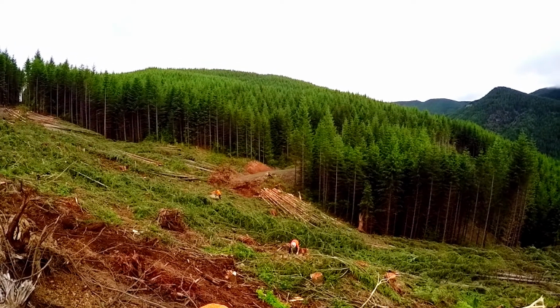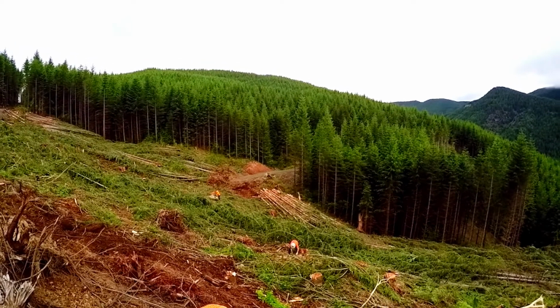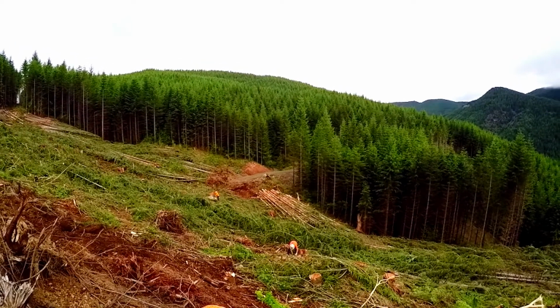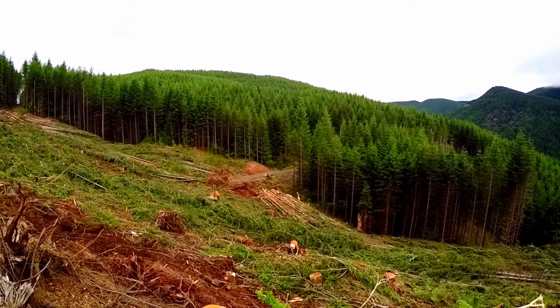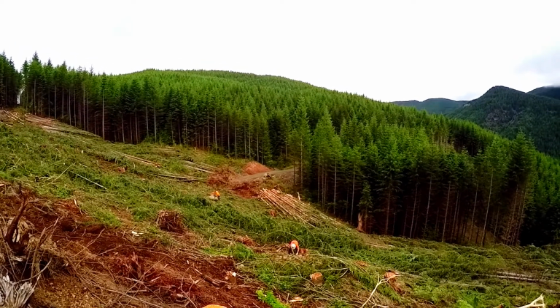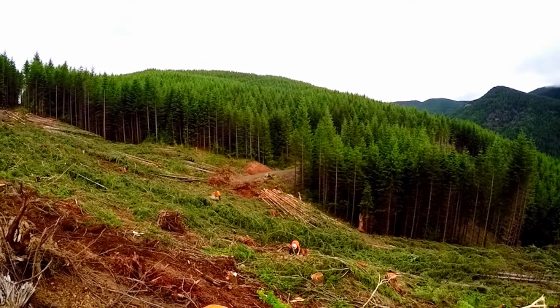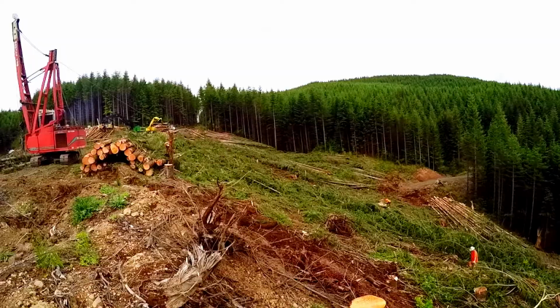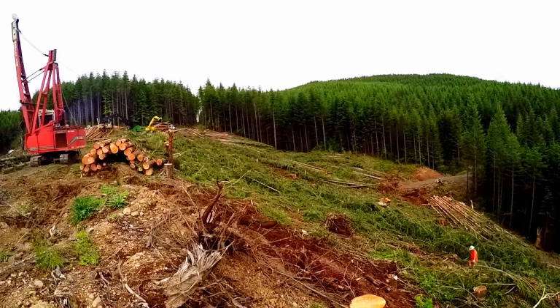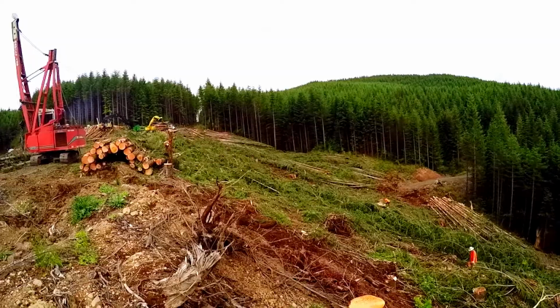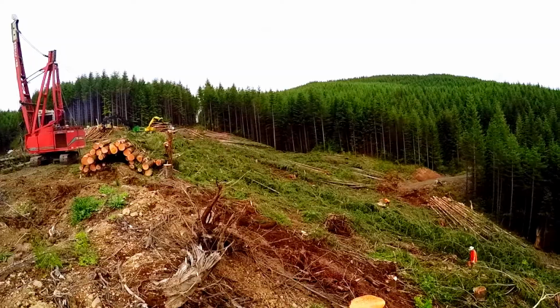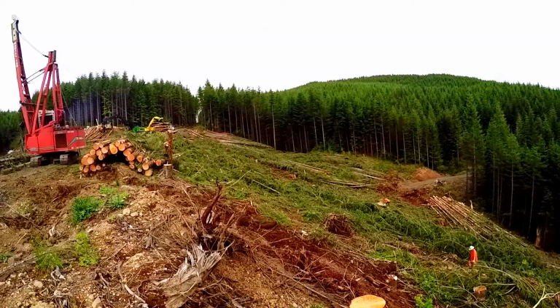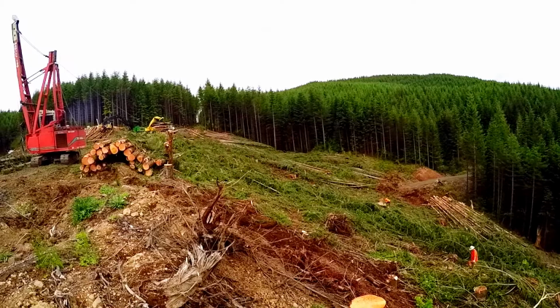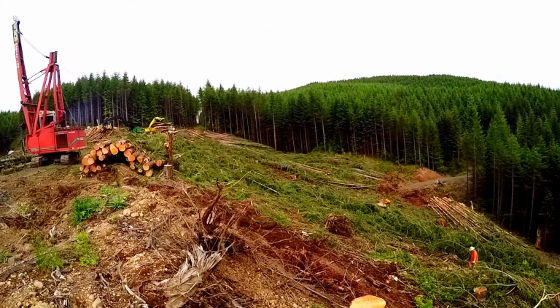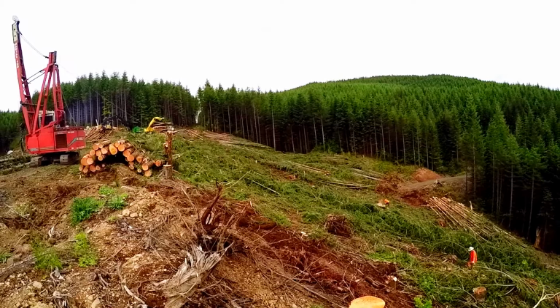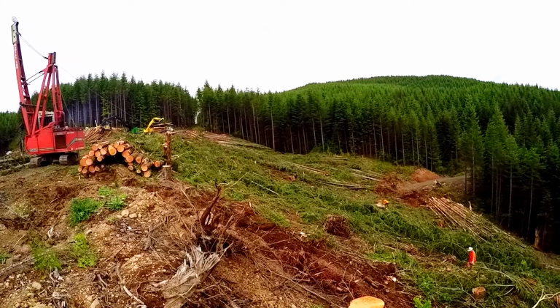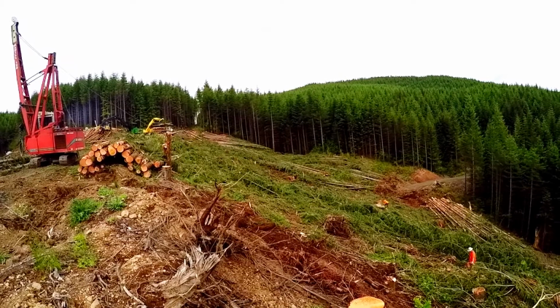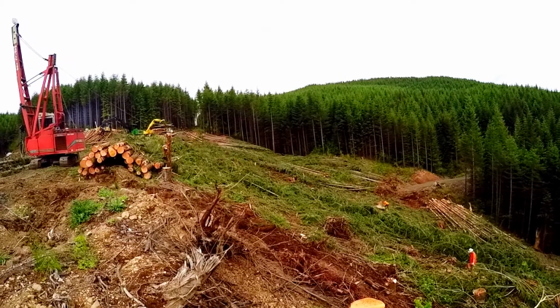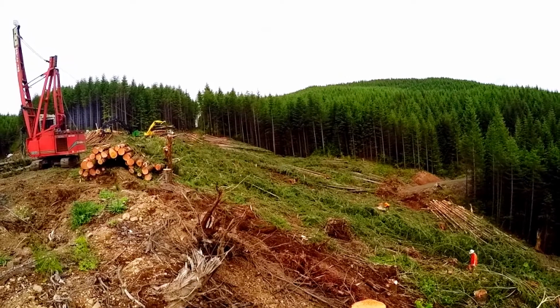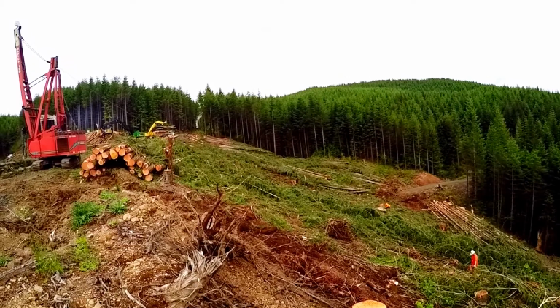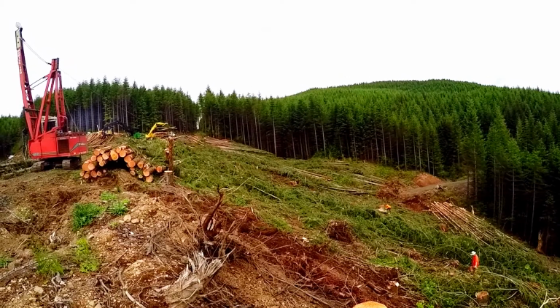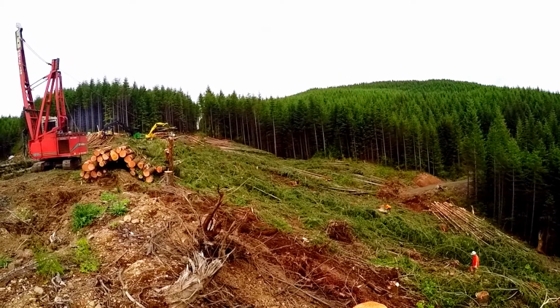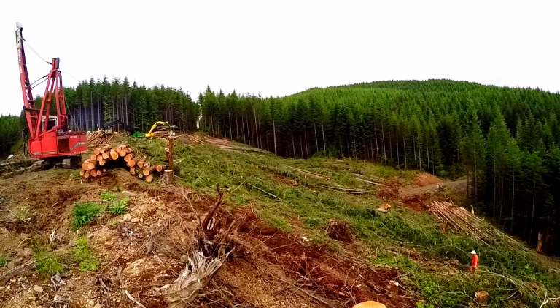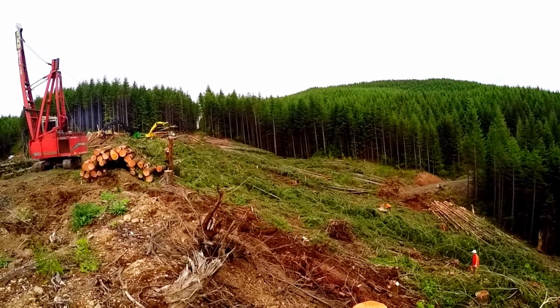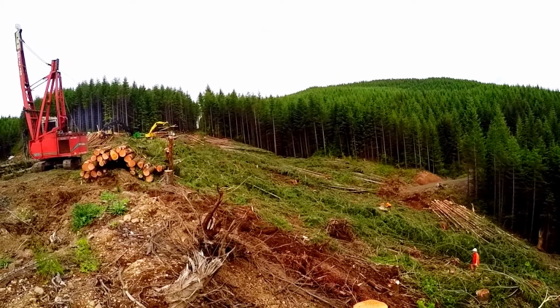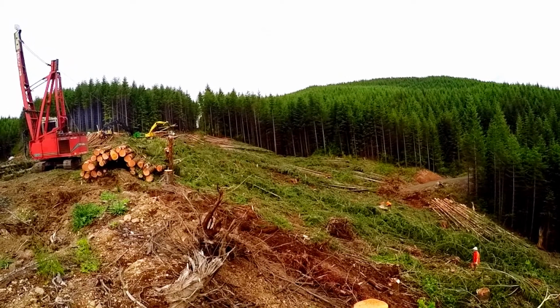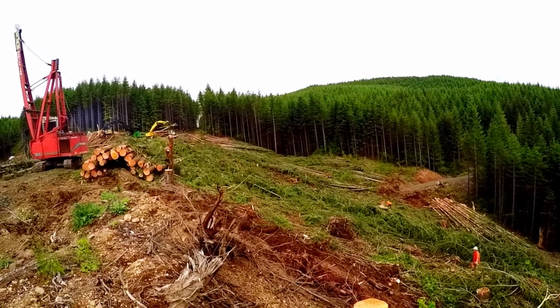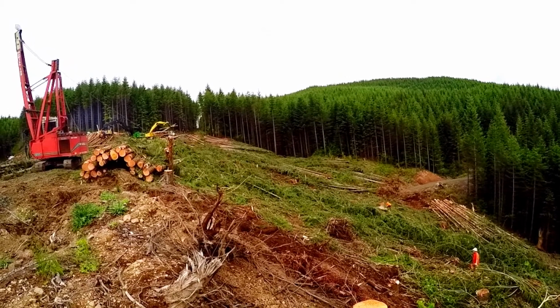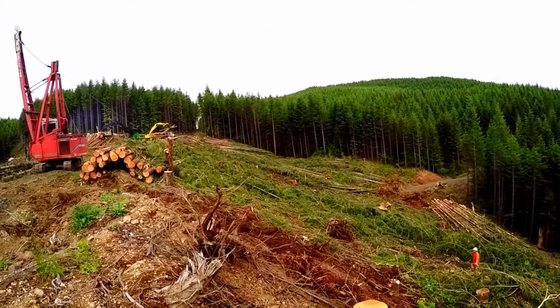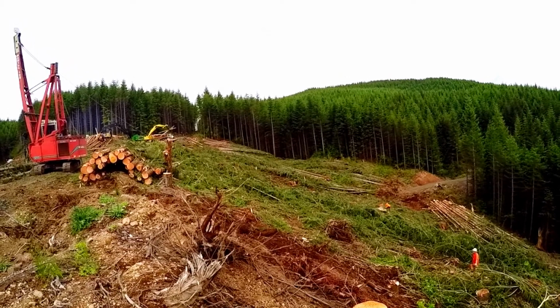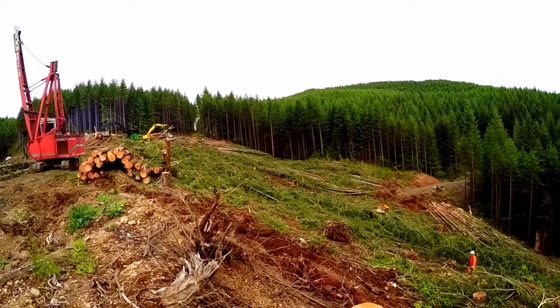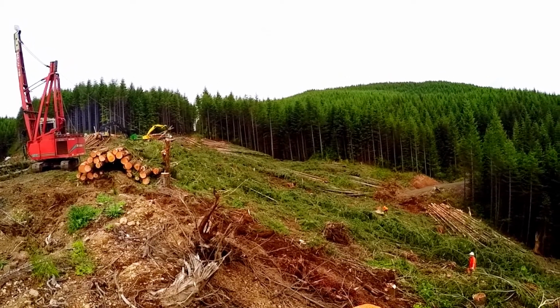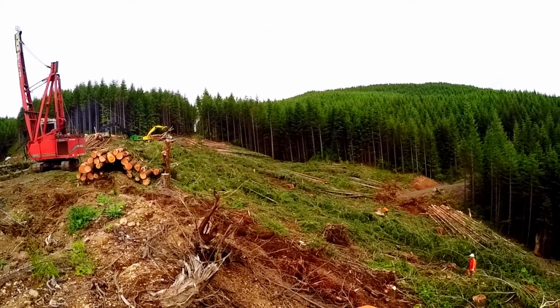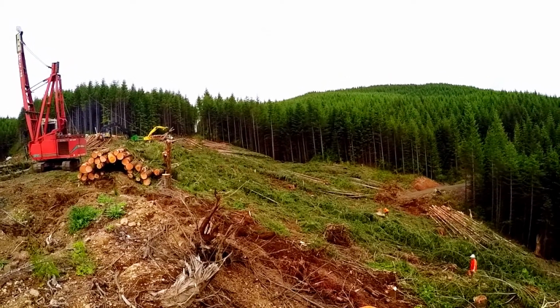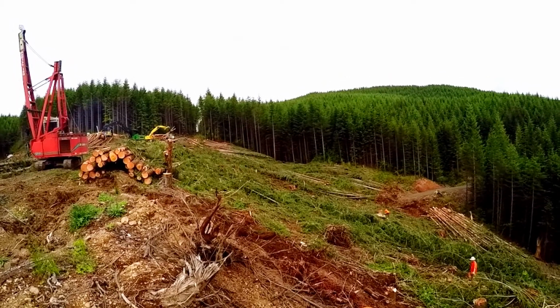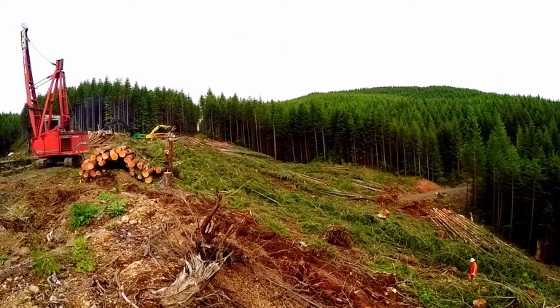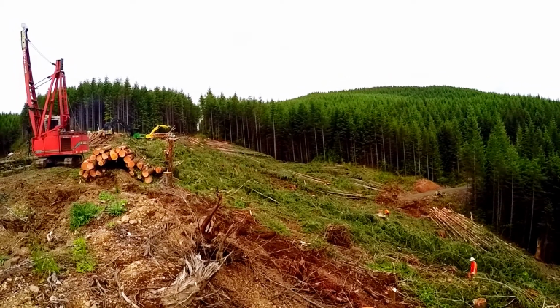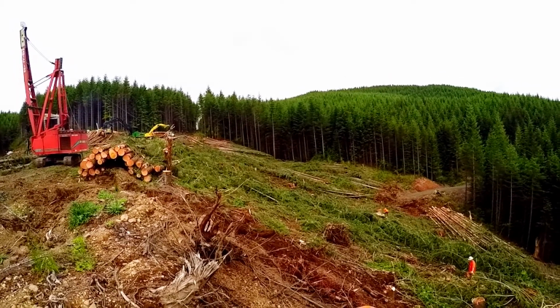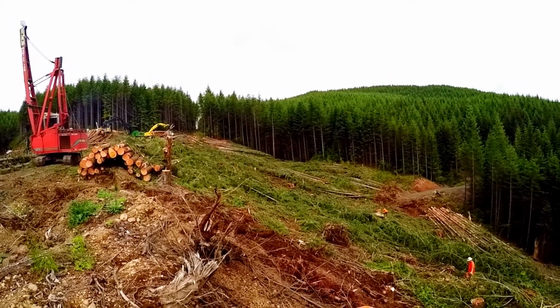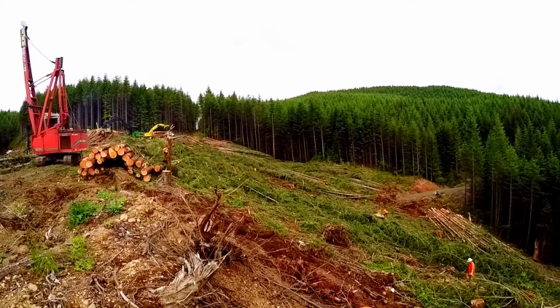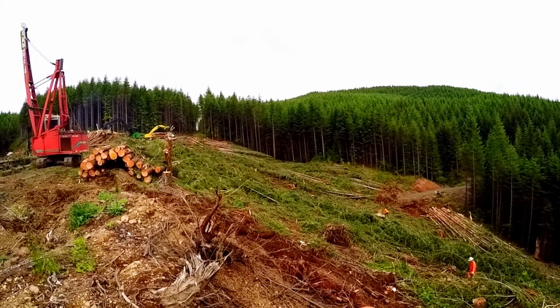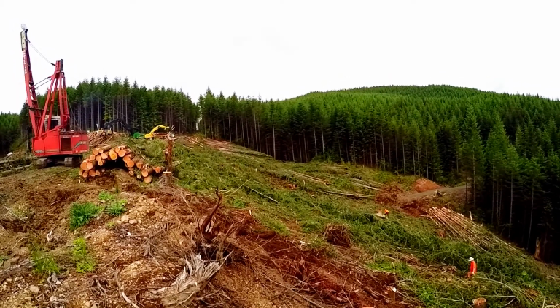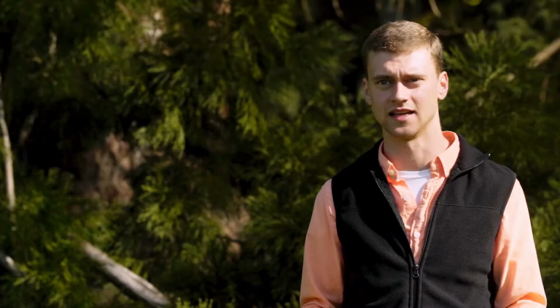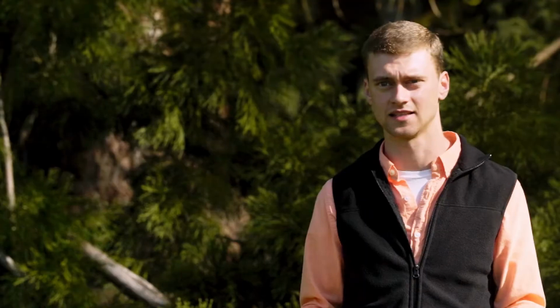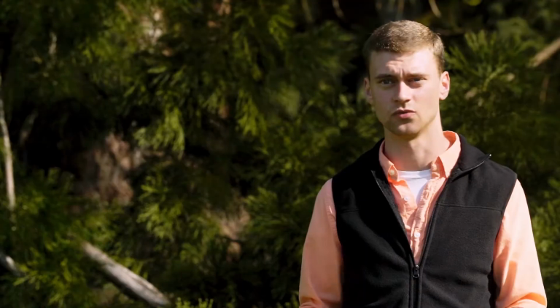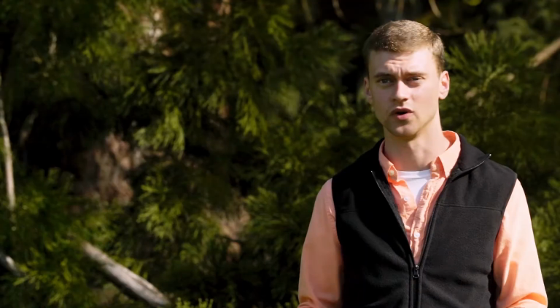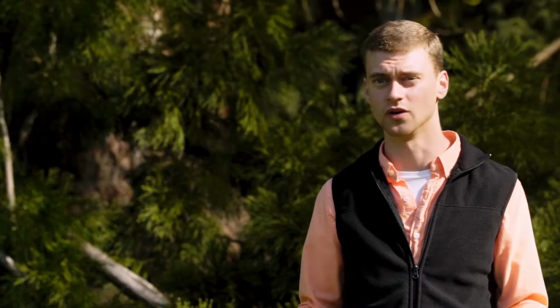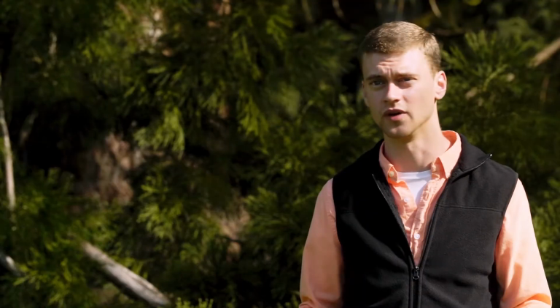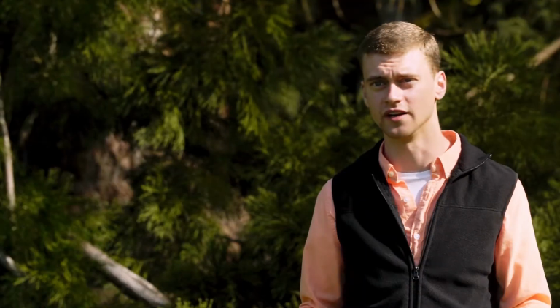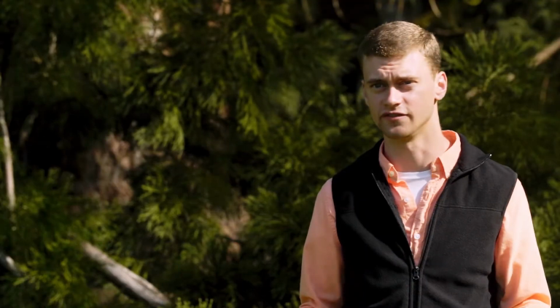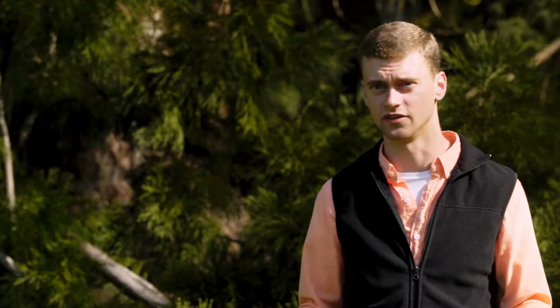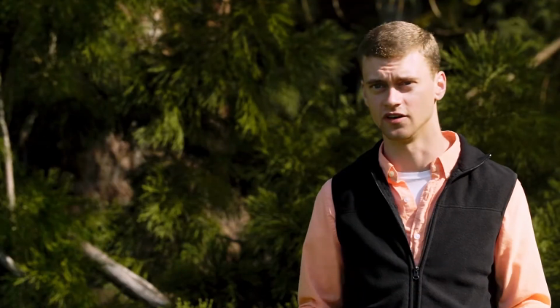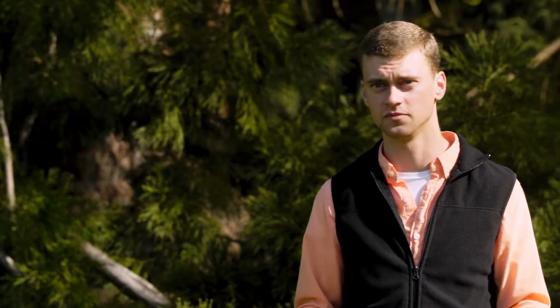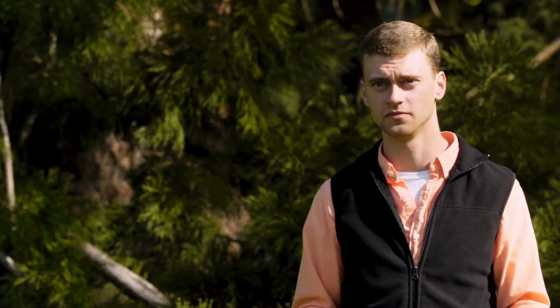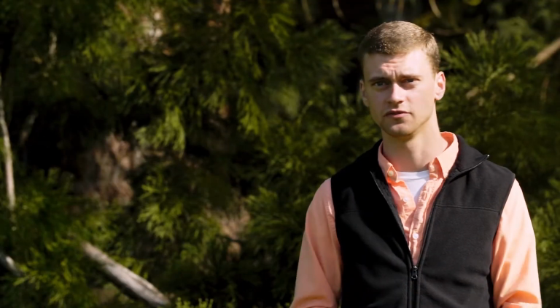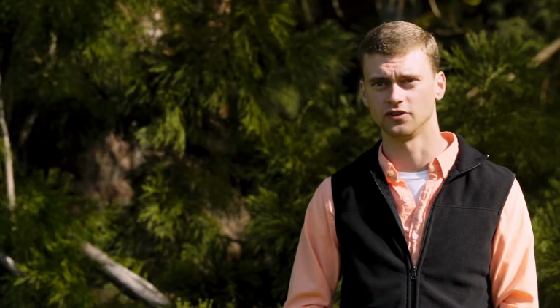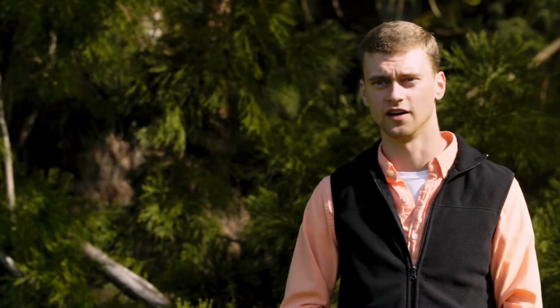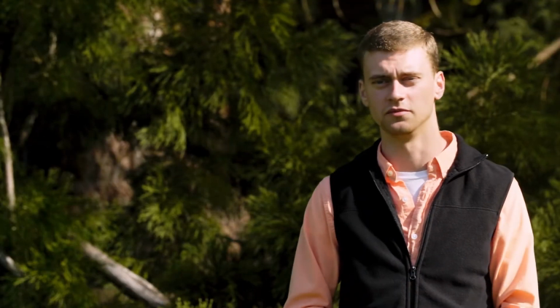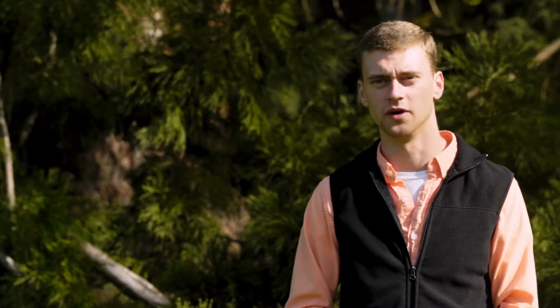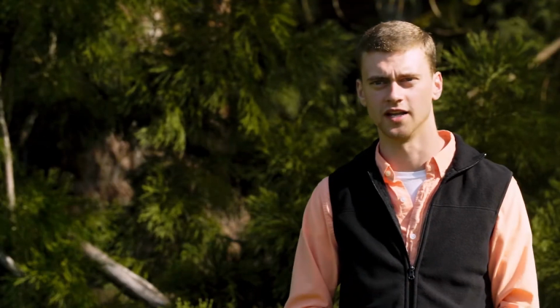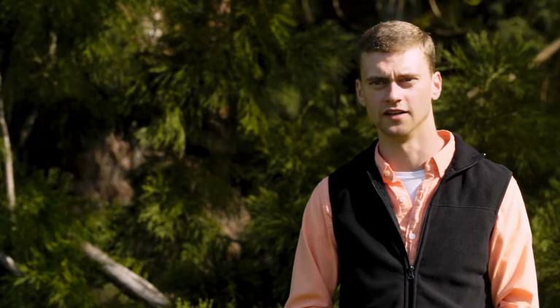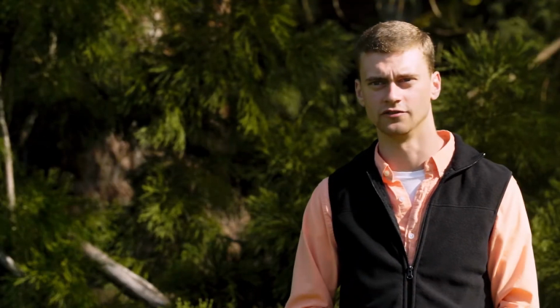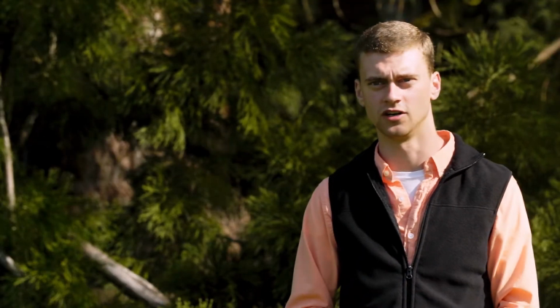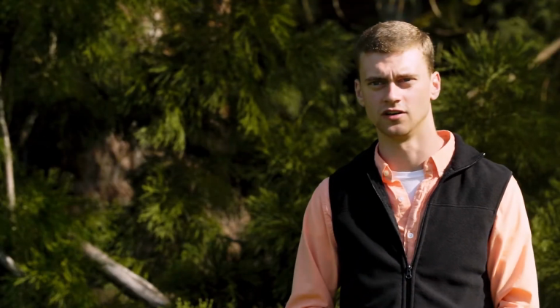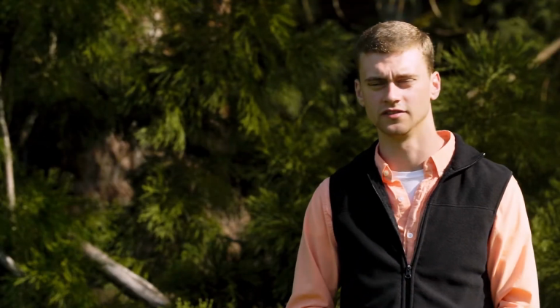If these systems can harvest more timber and cost less money, then that's a win-win for everybody involved.